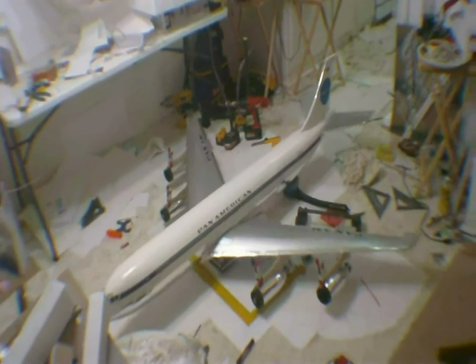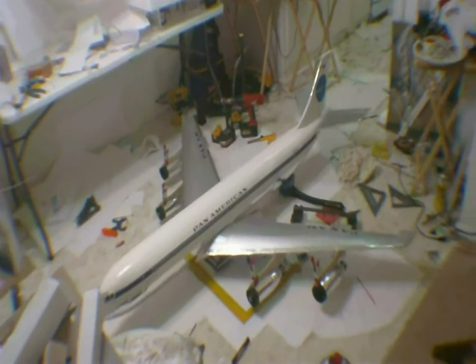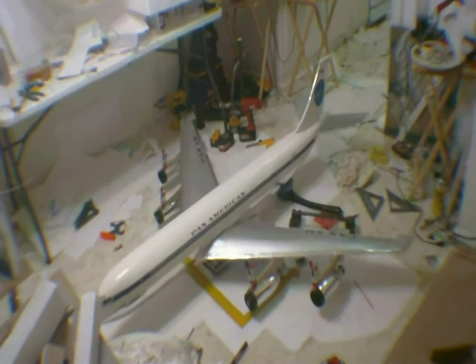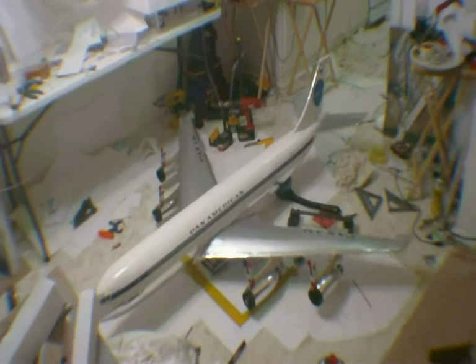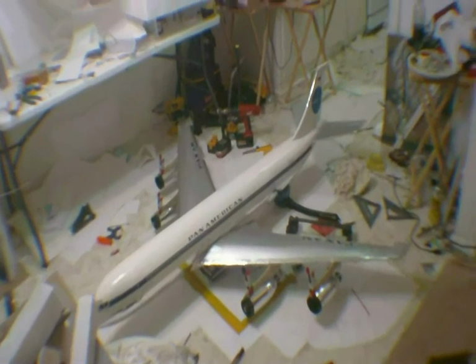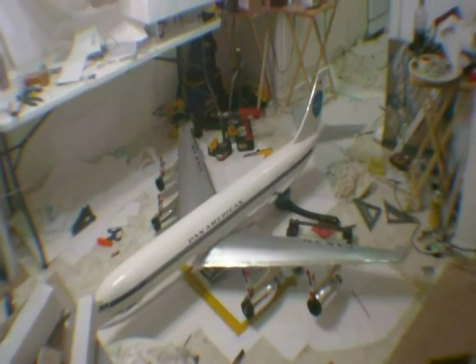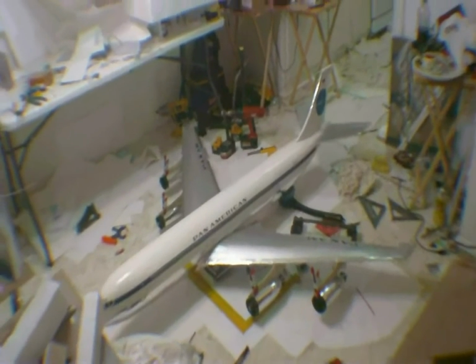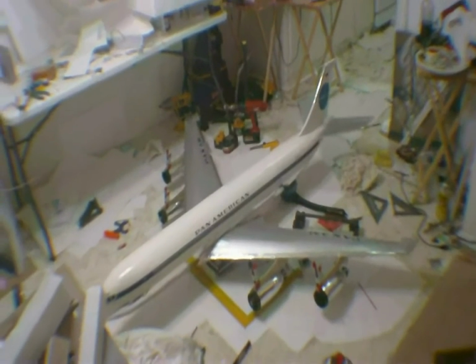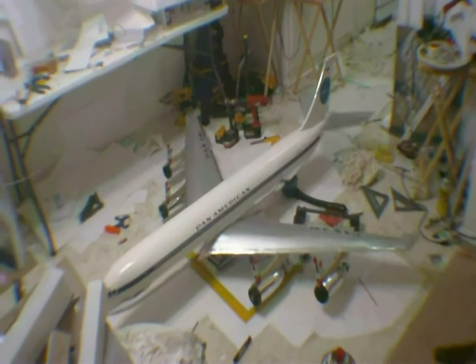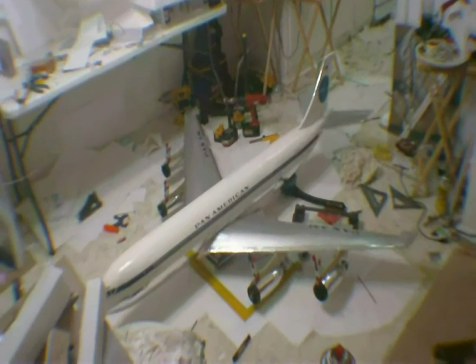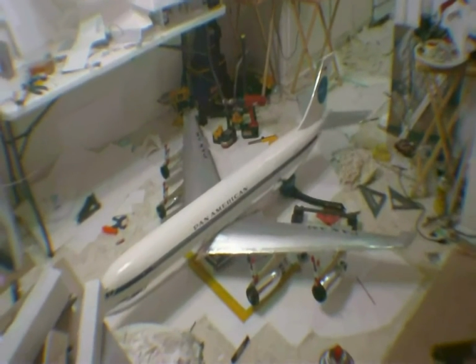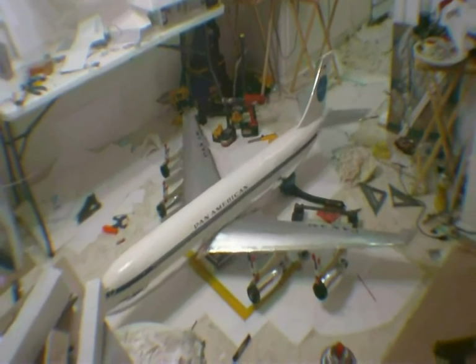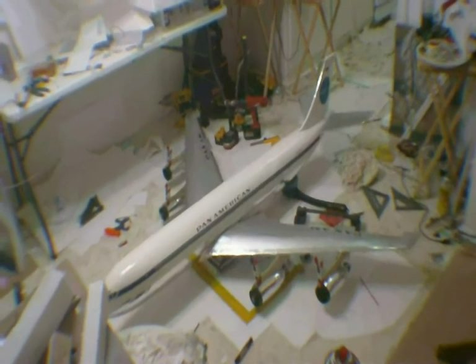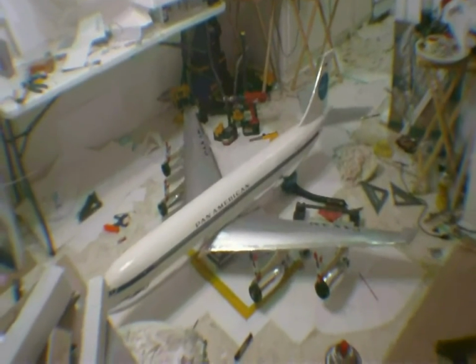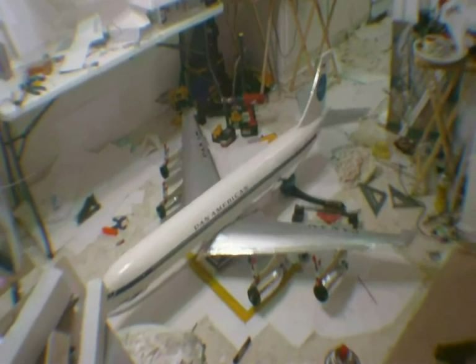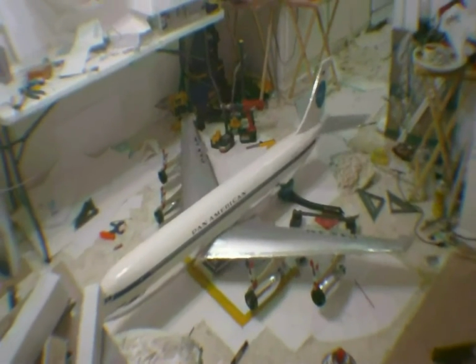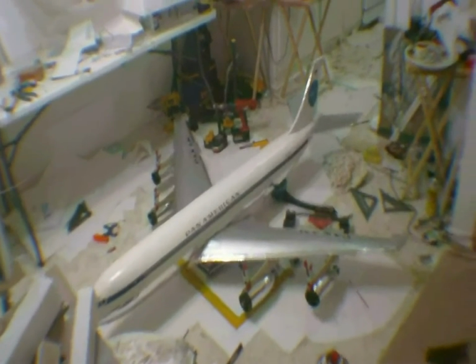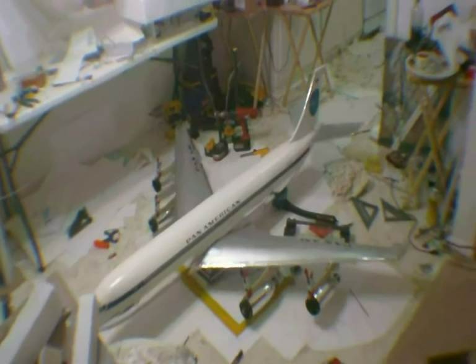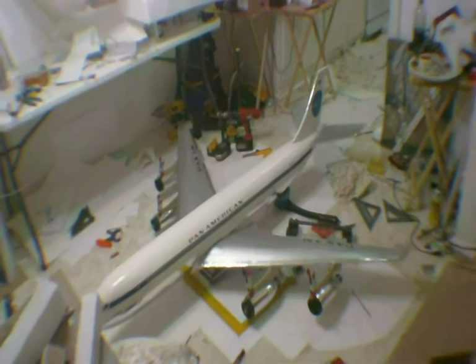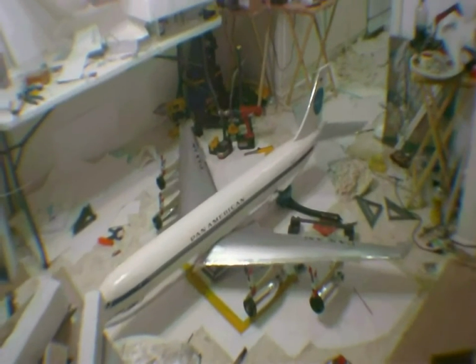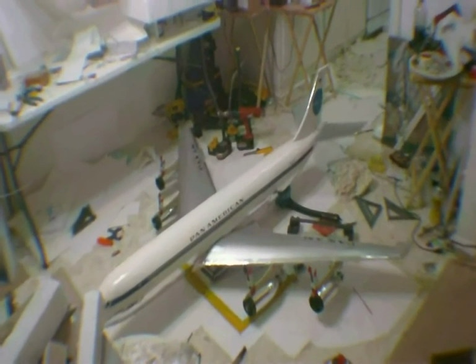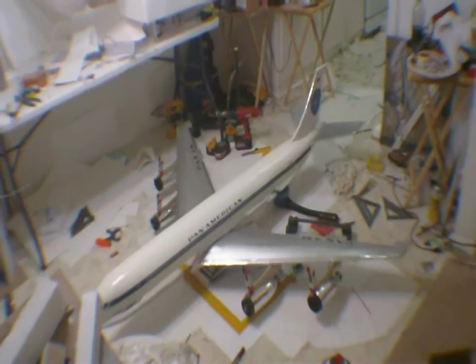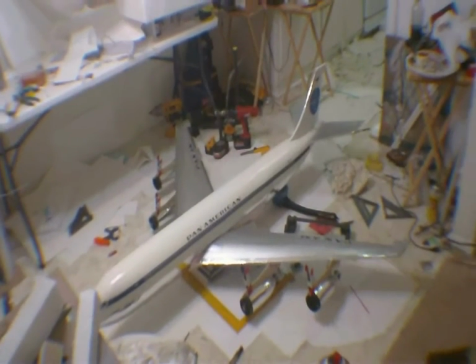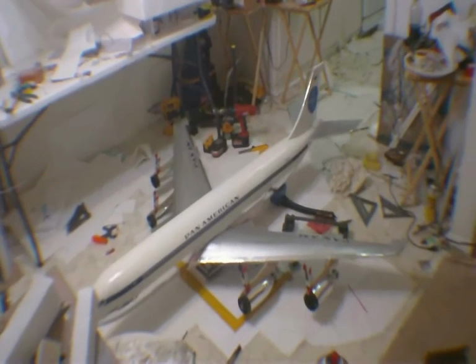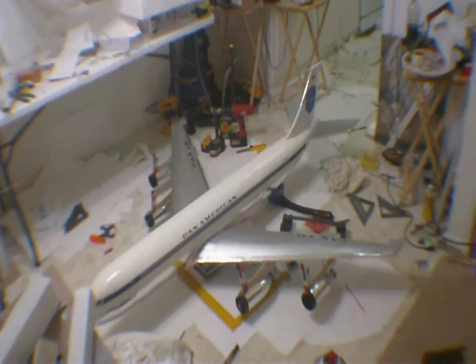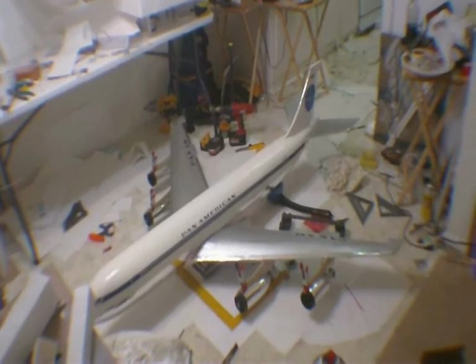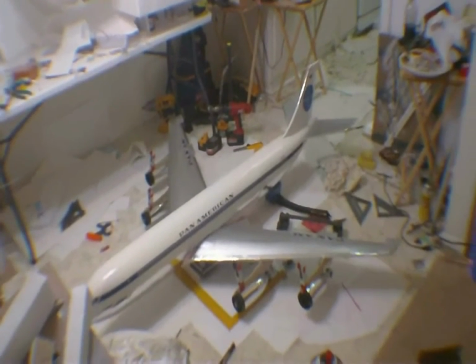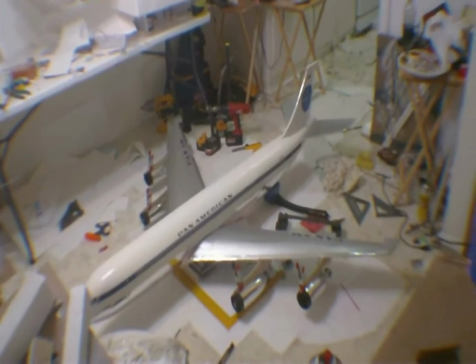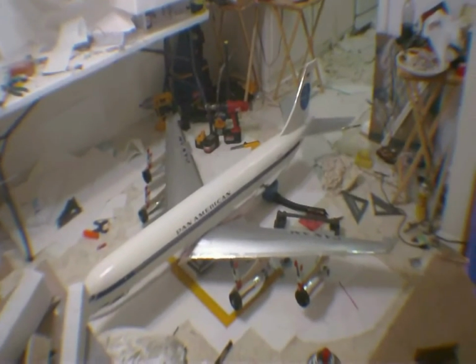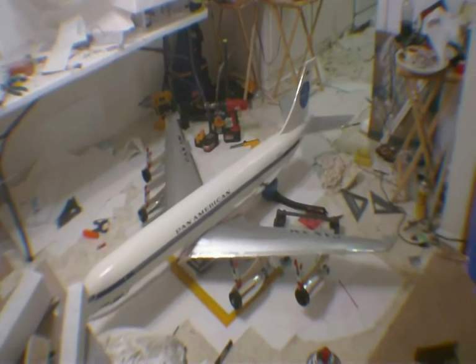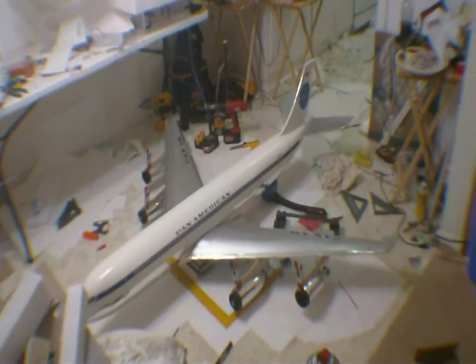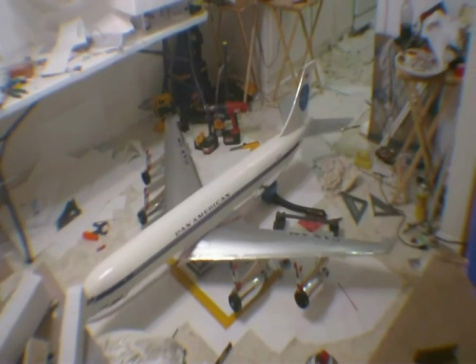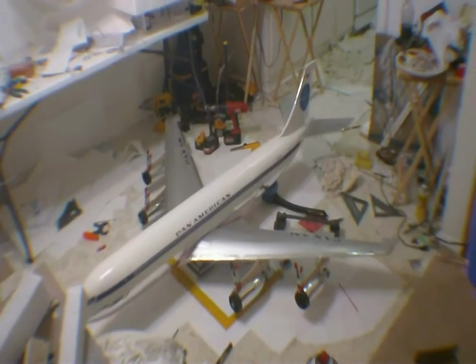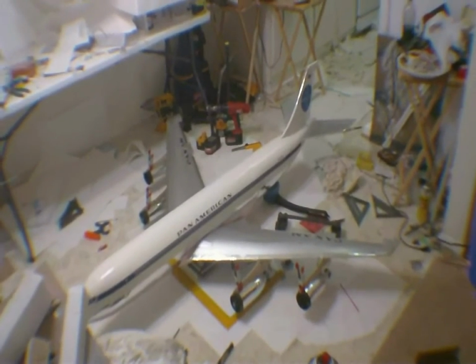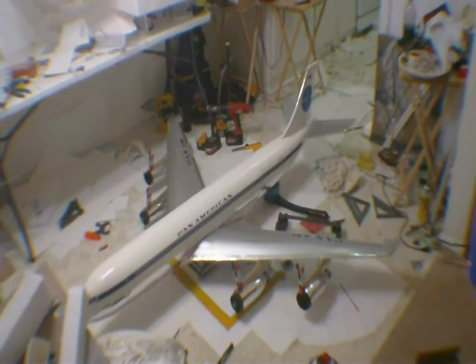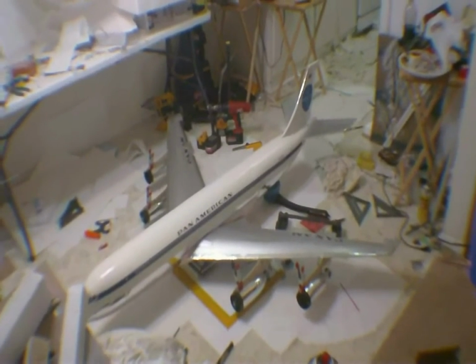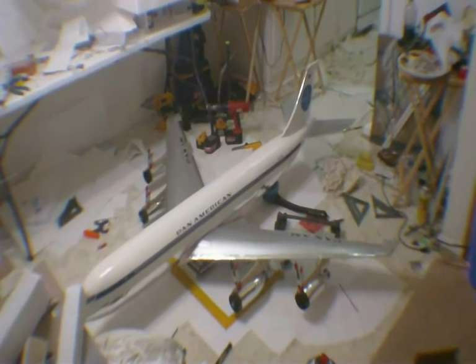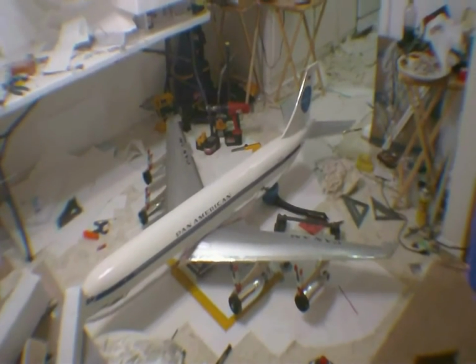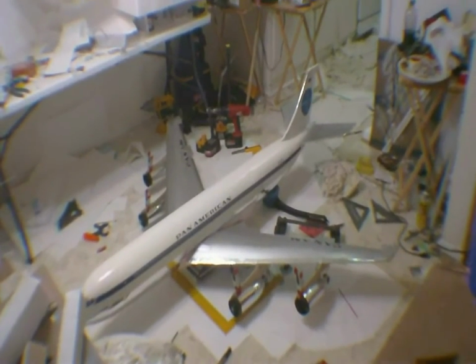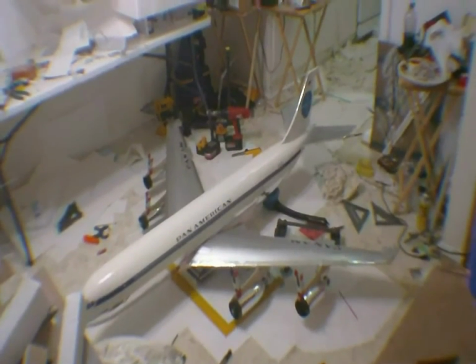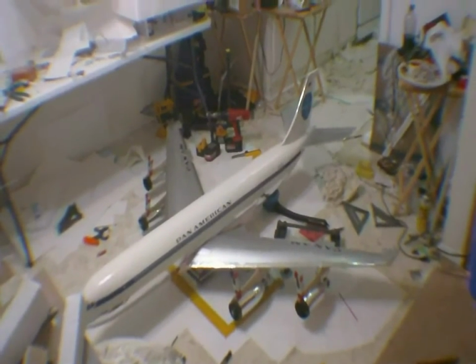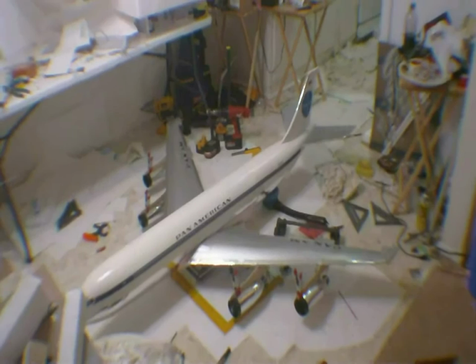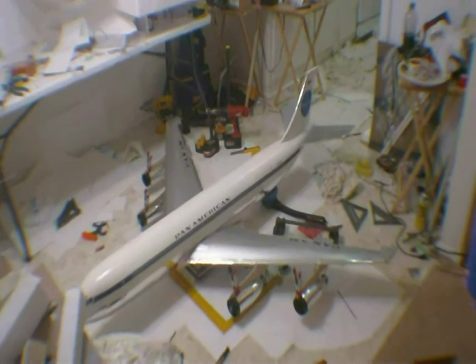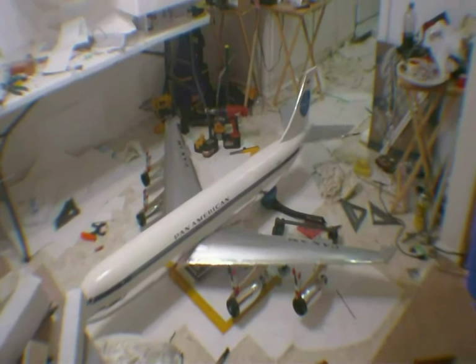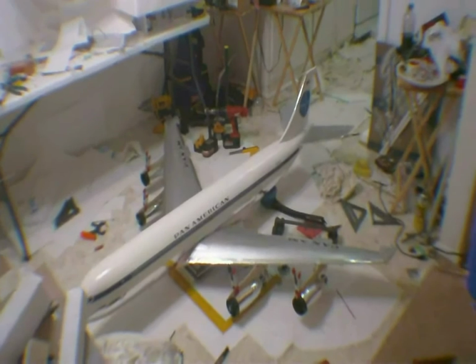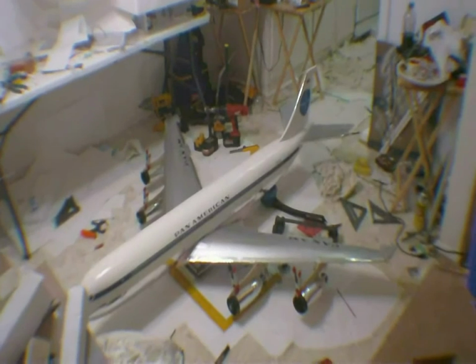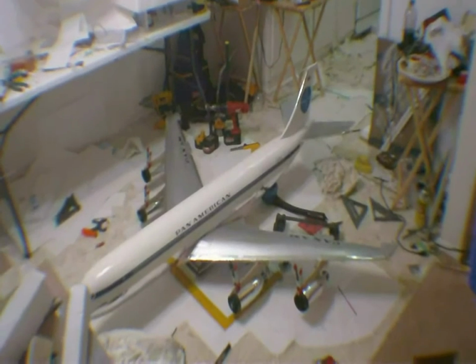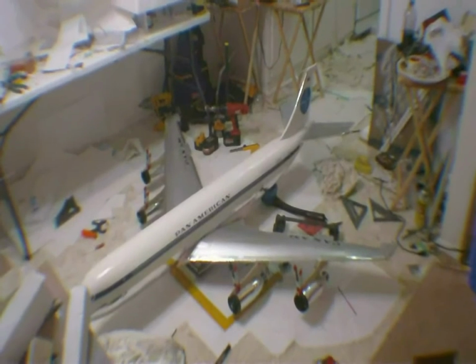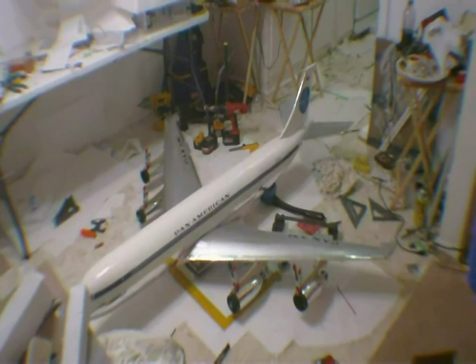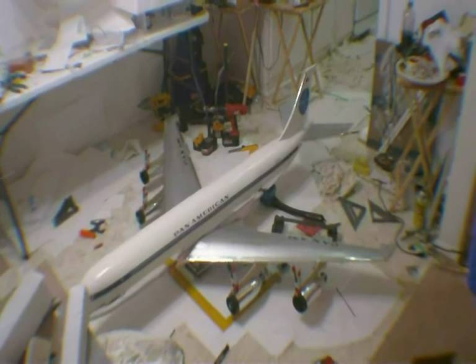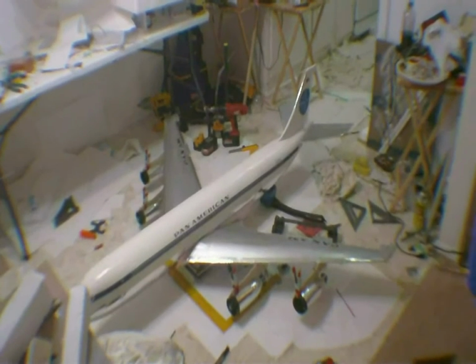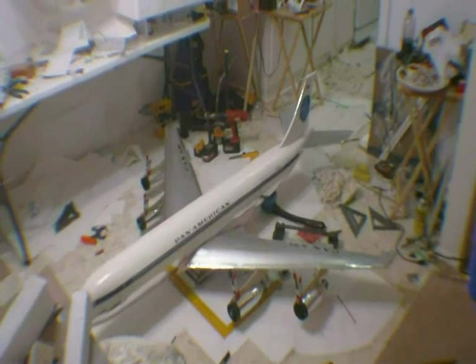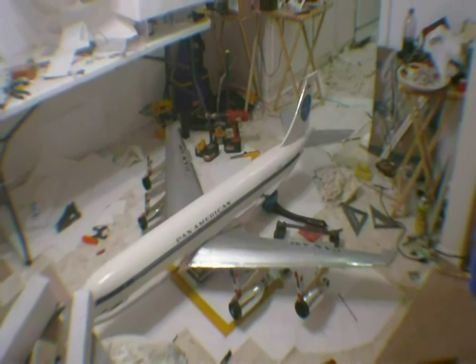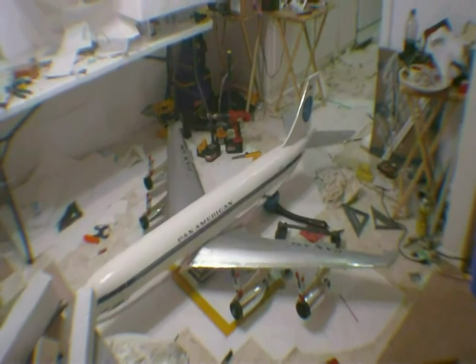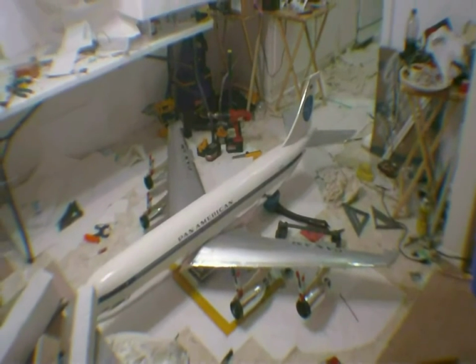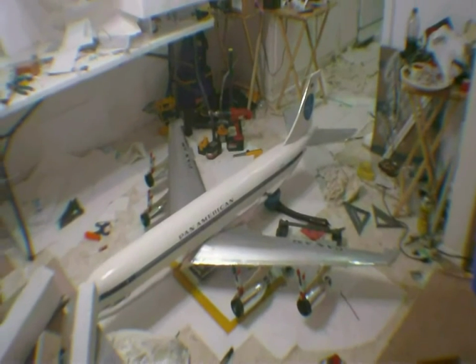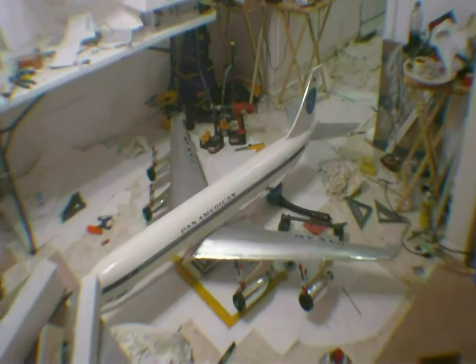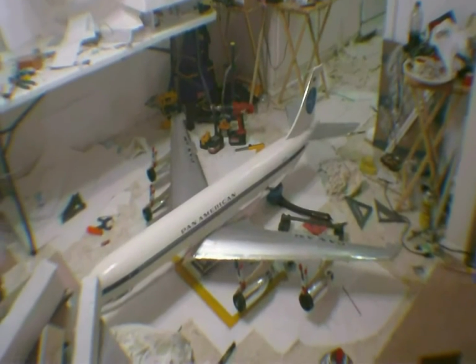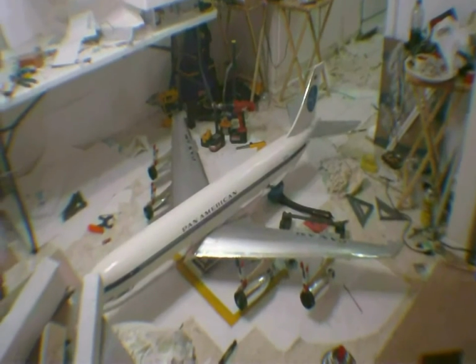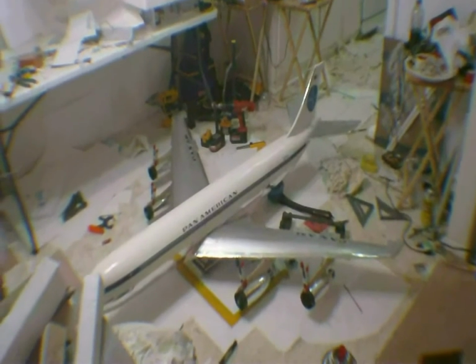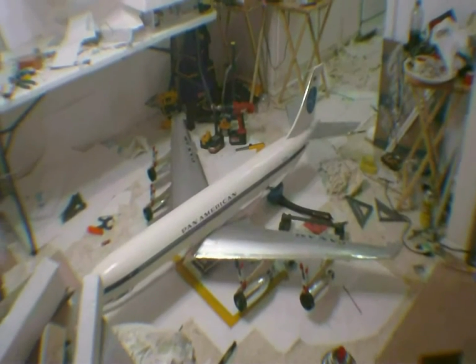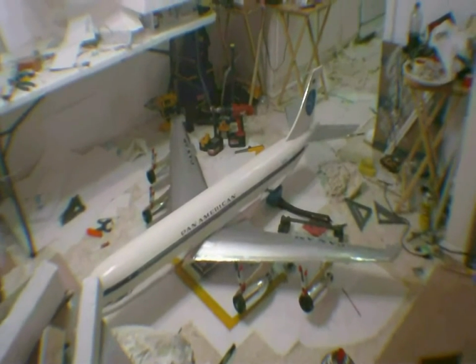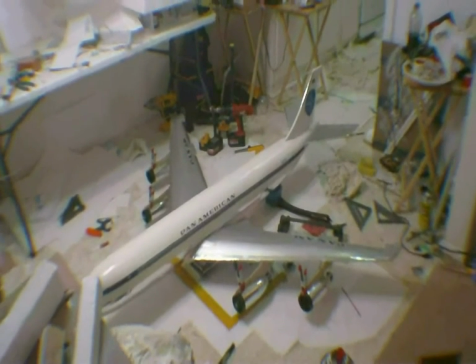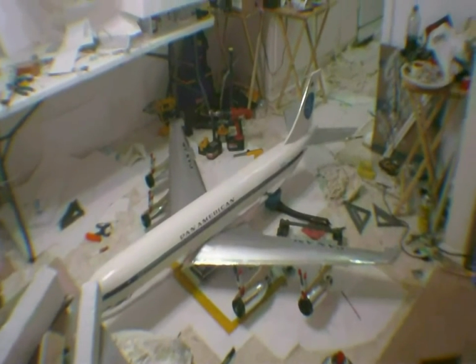All right, this is DemonDriver giving you guys an update on the Pan Am 707. All right guys, take care.